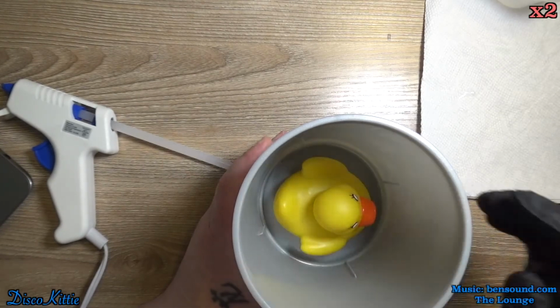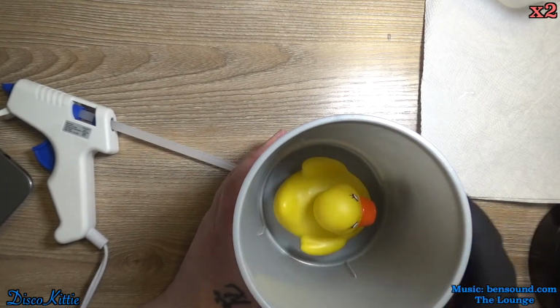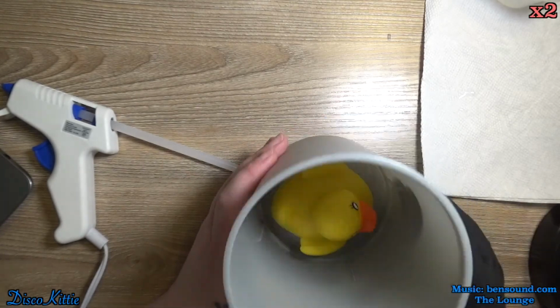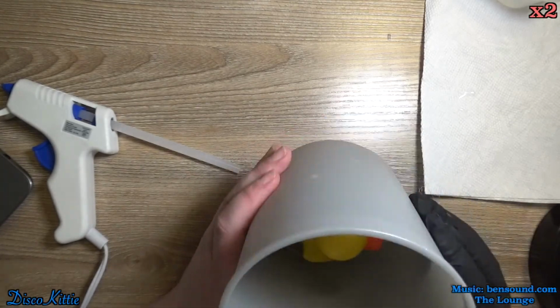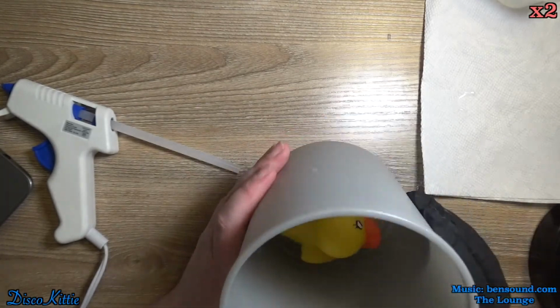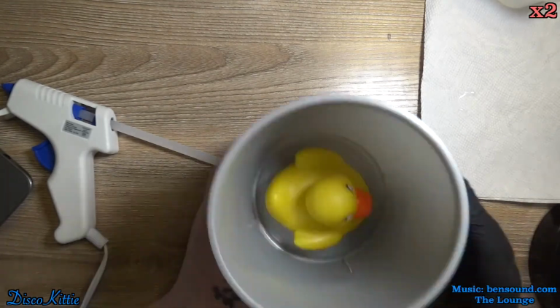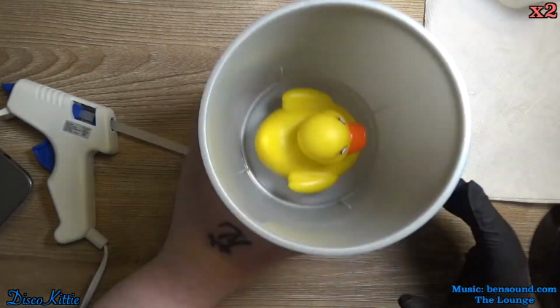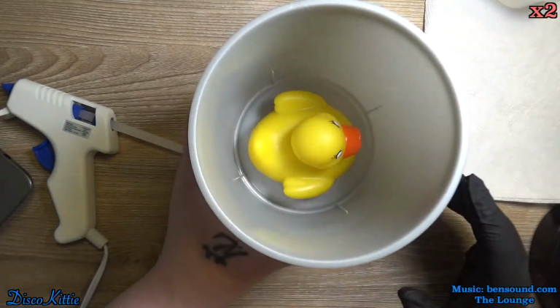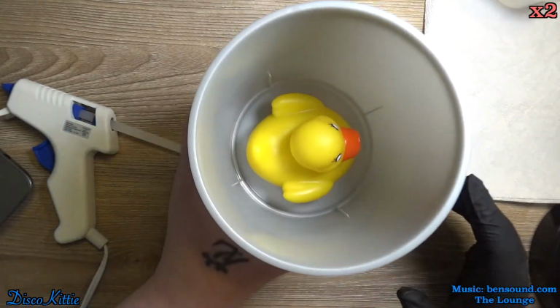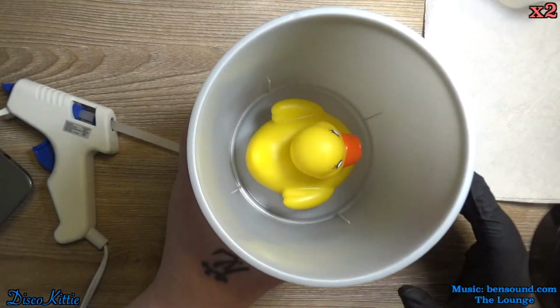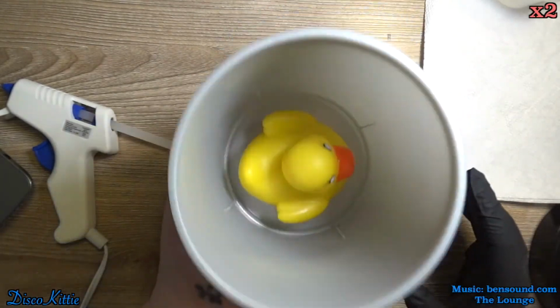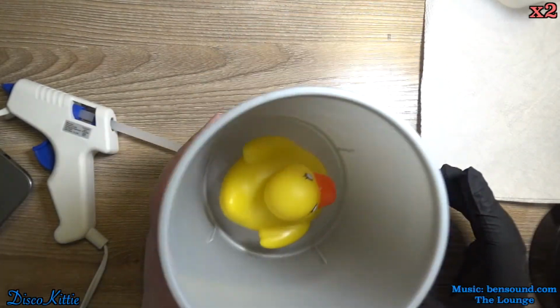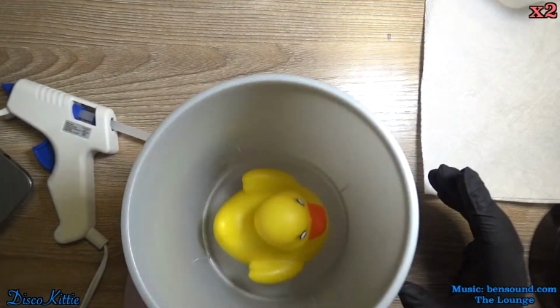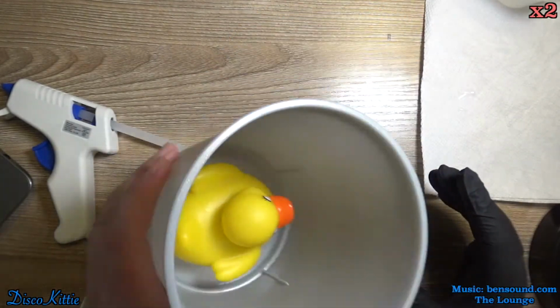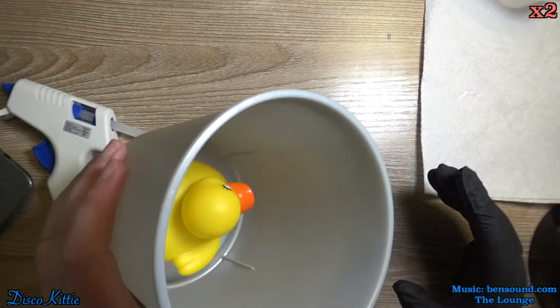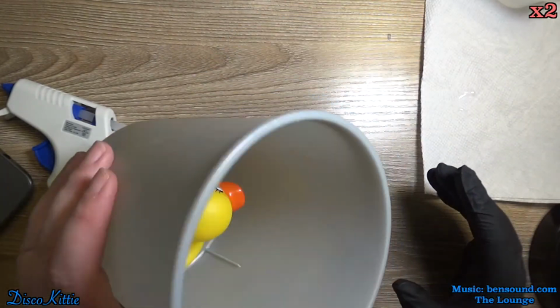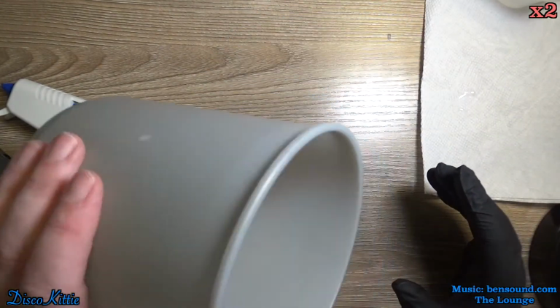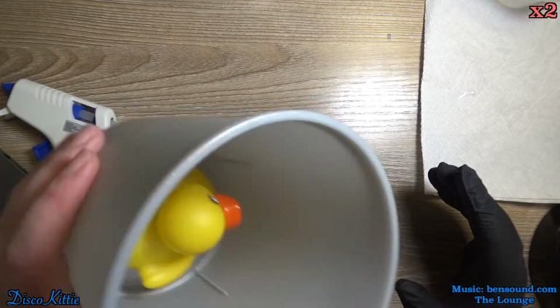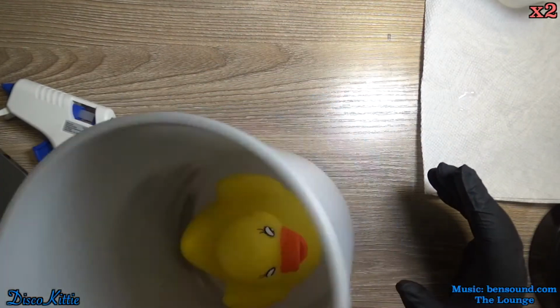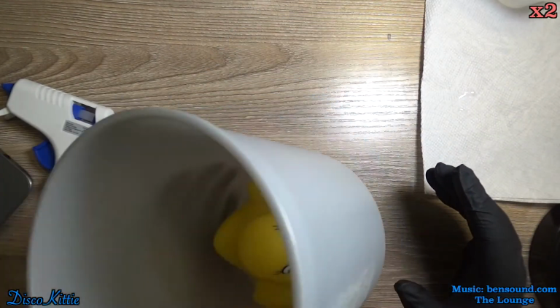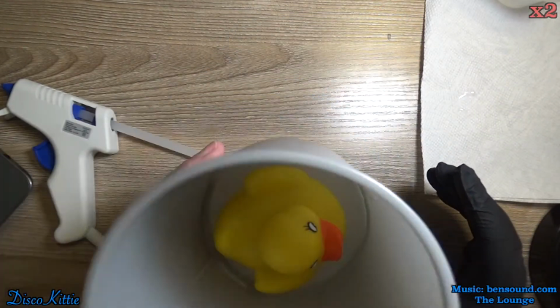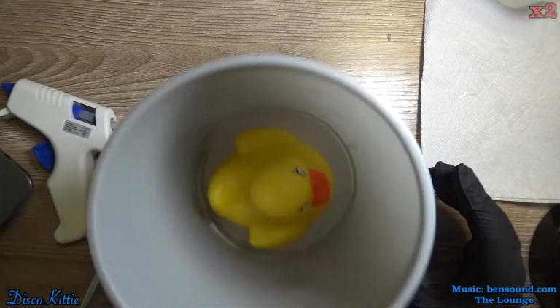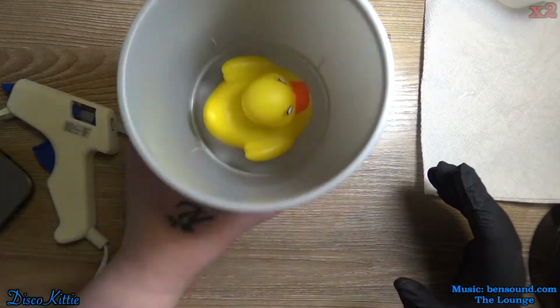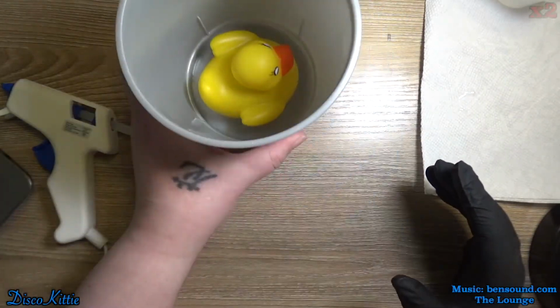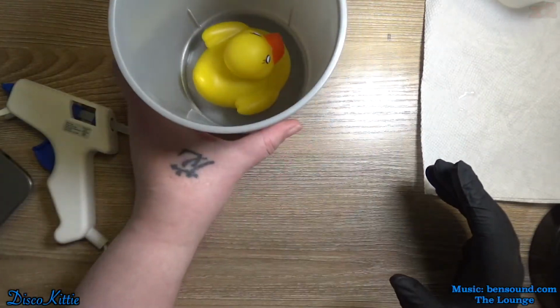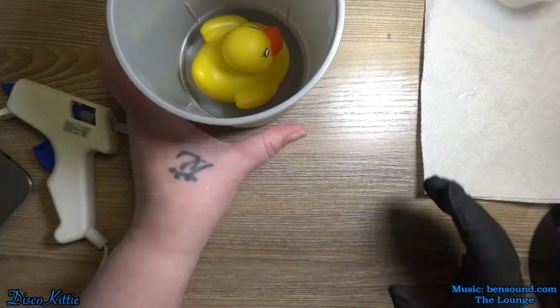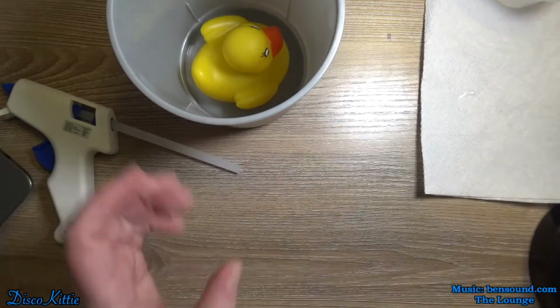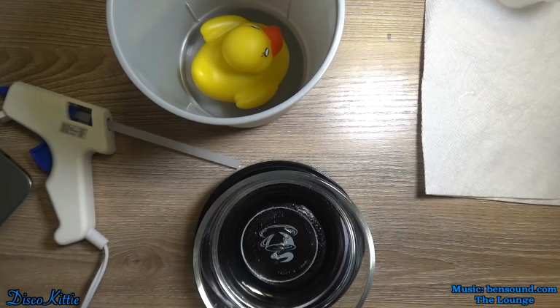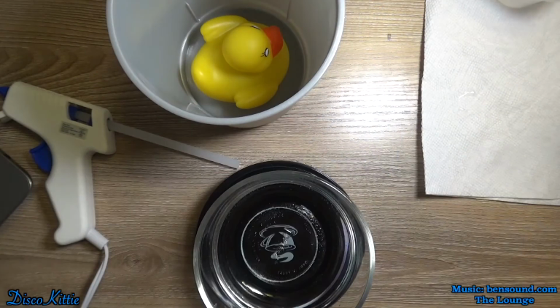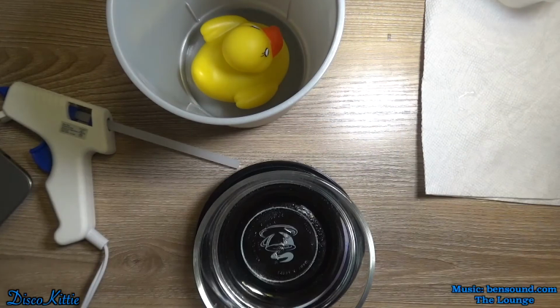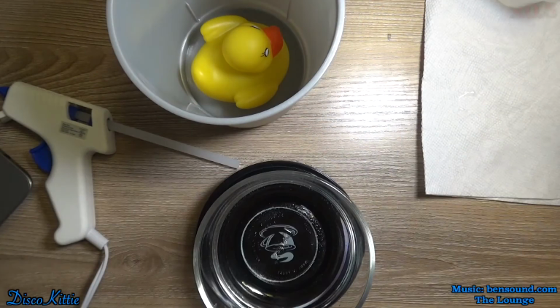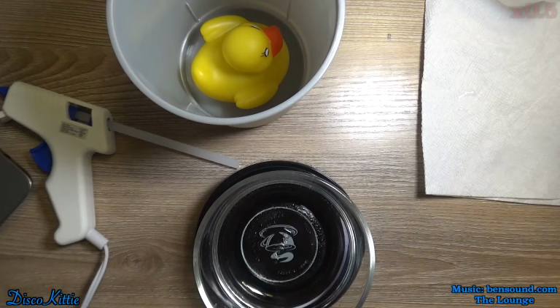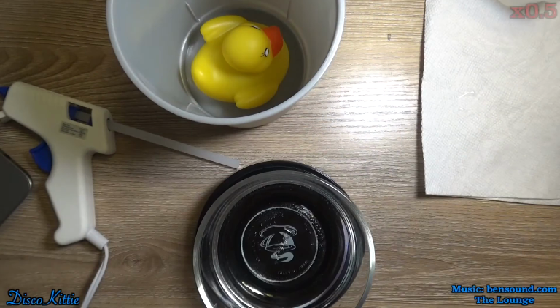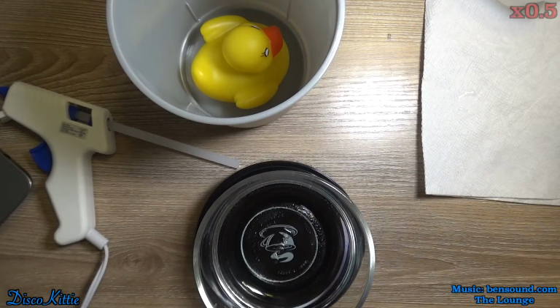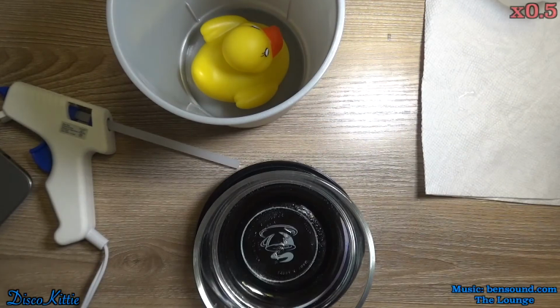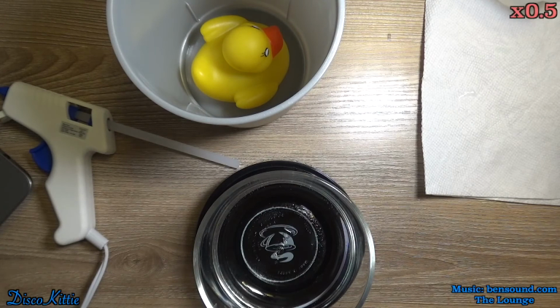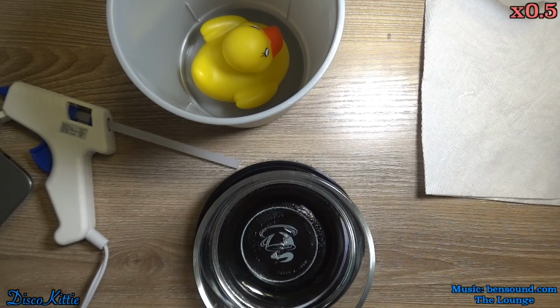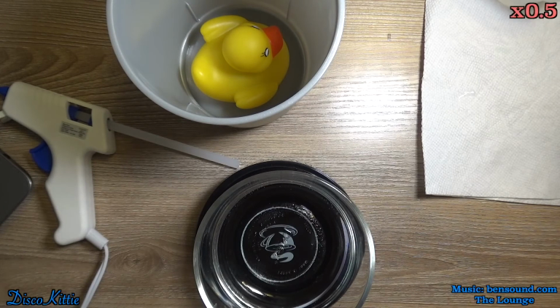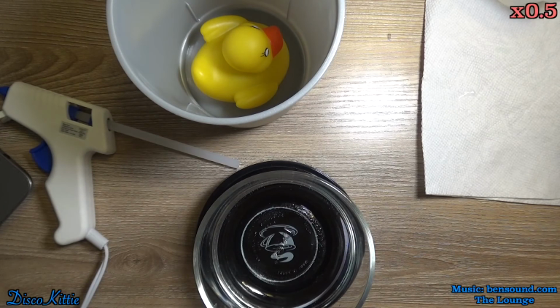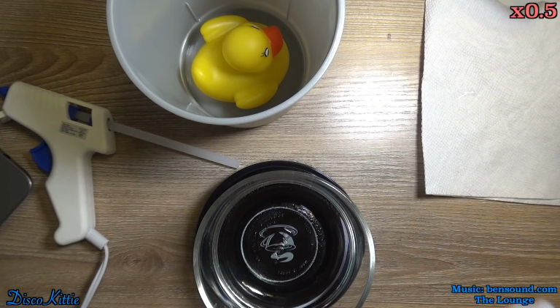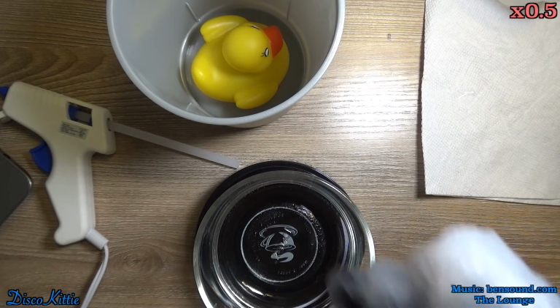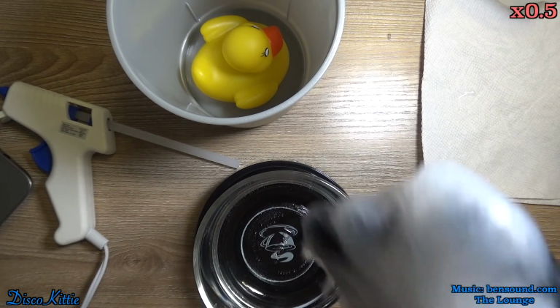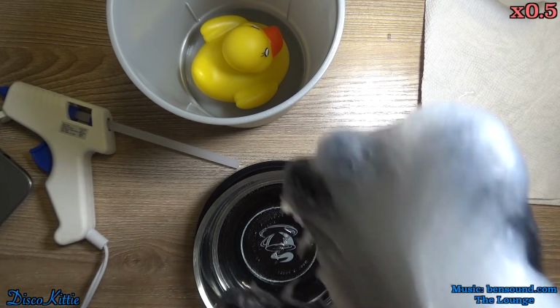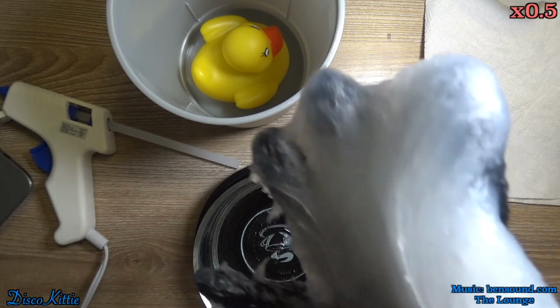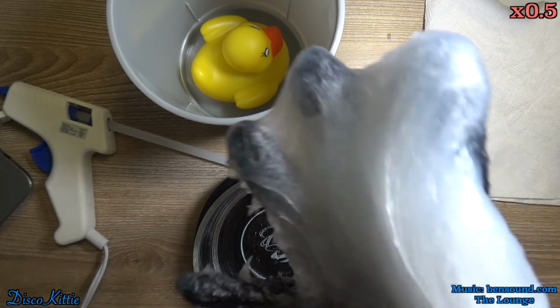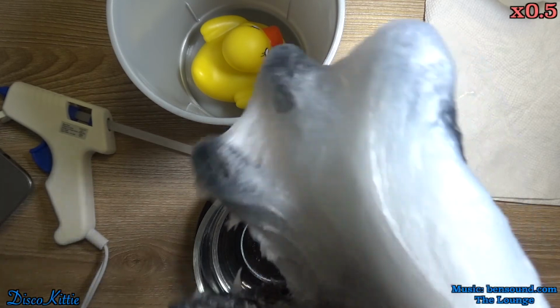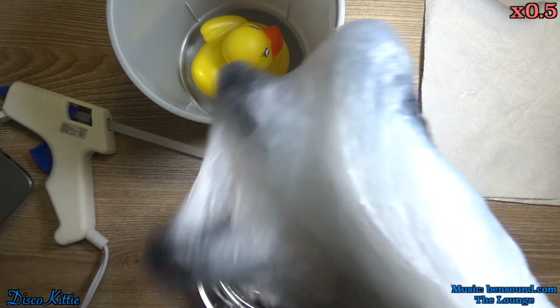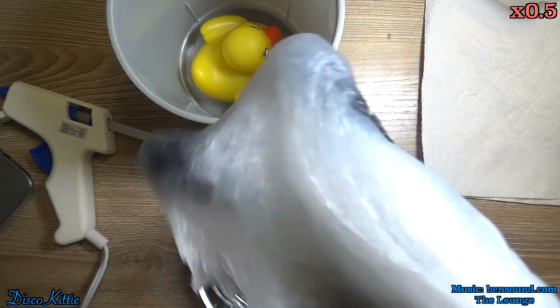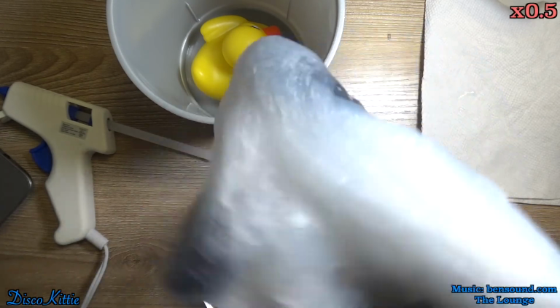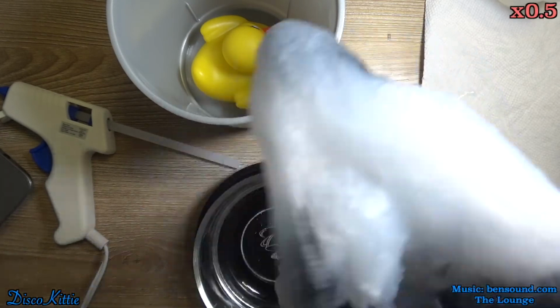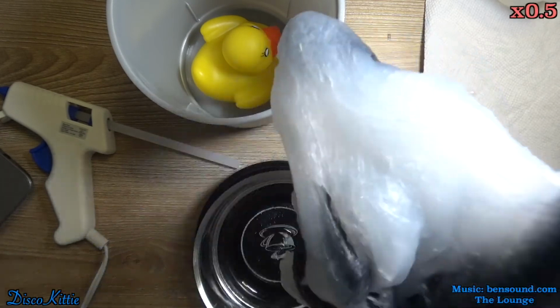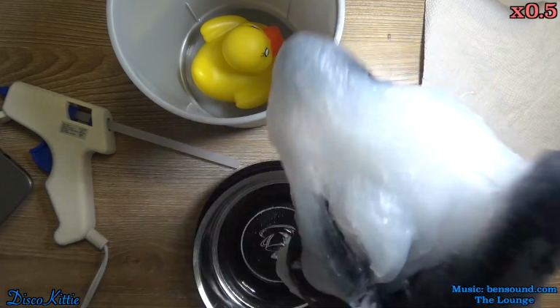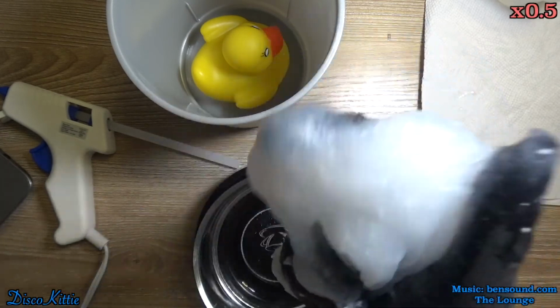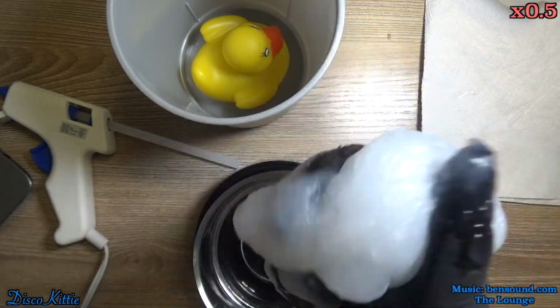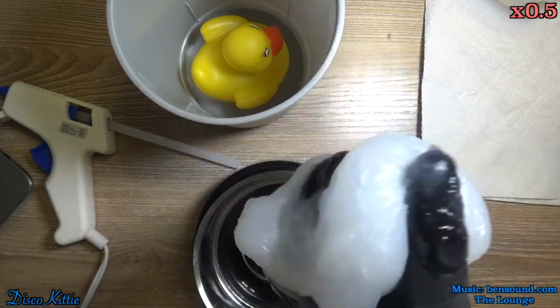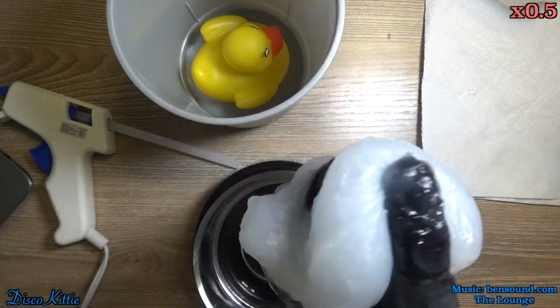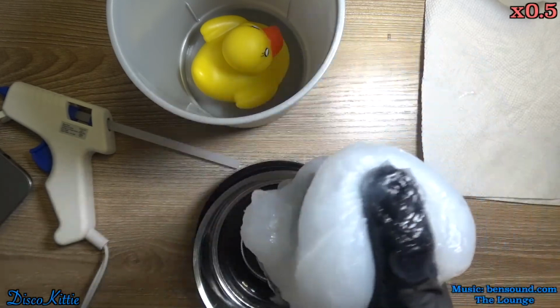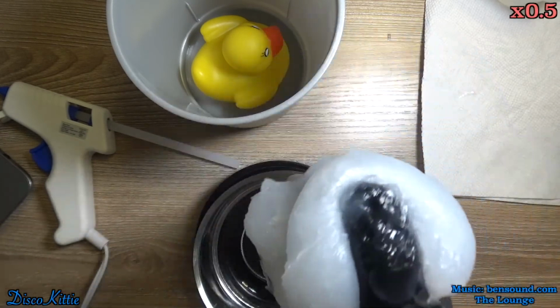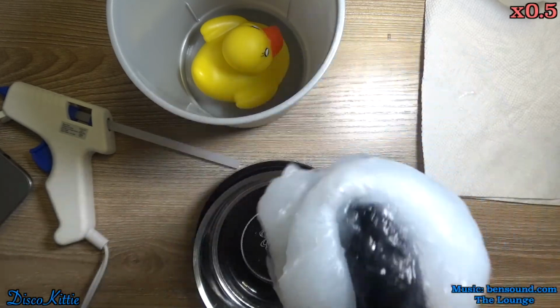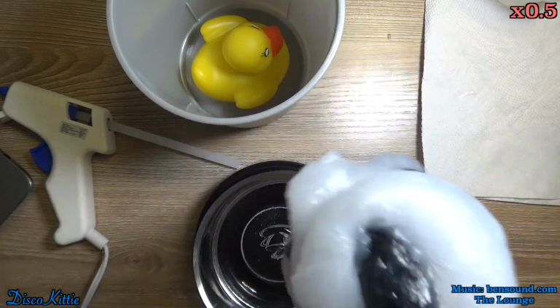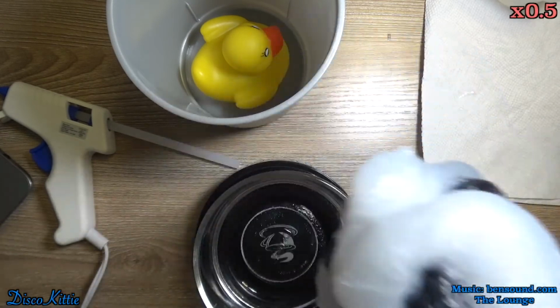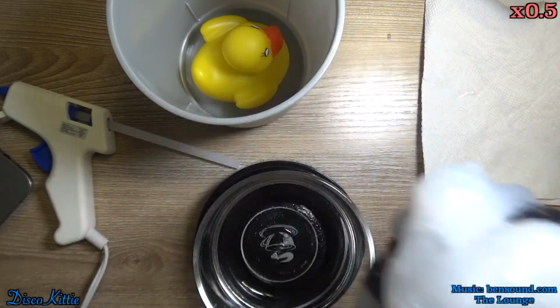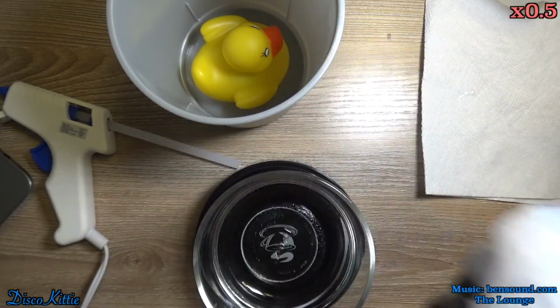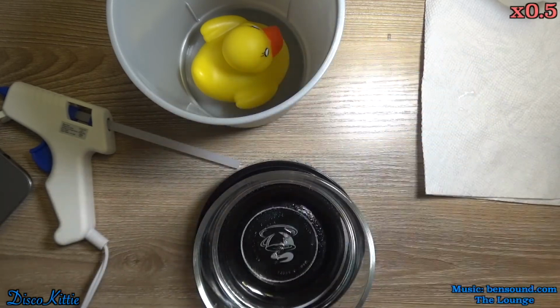It was just such a mess. It was horrible. I wasn't even going to include it. But here, check this goopy mess out. Squish.